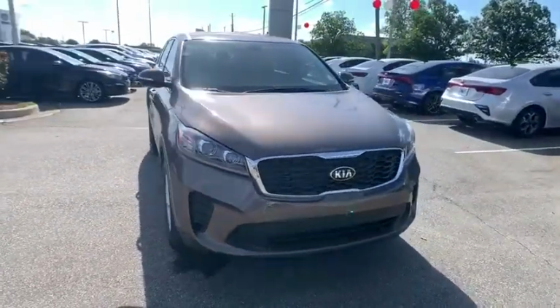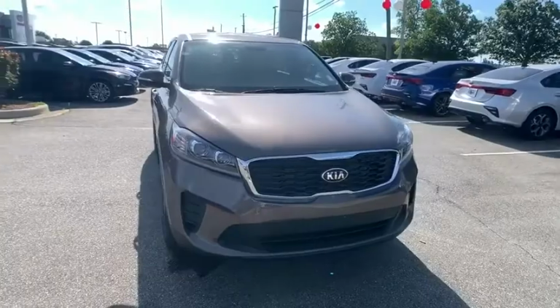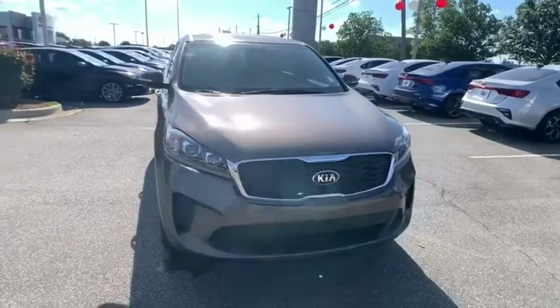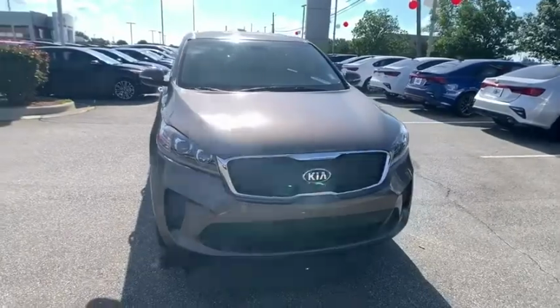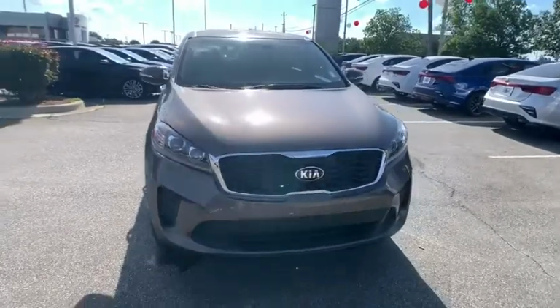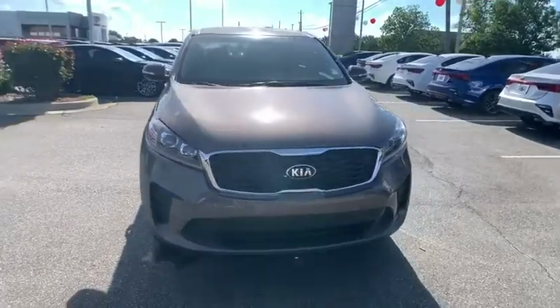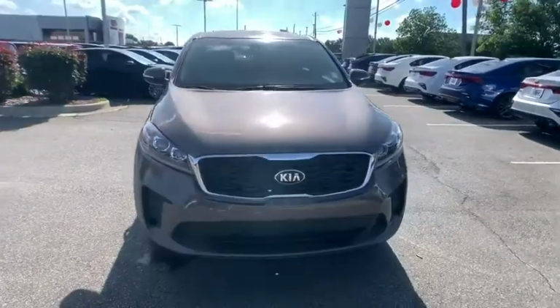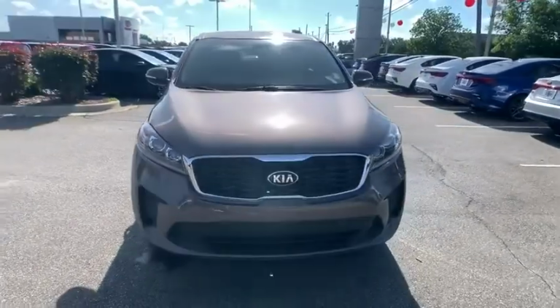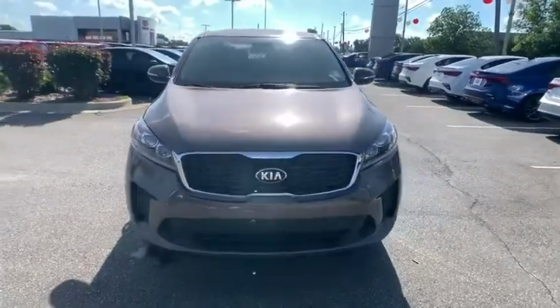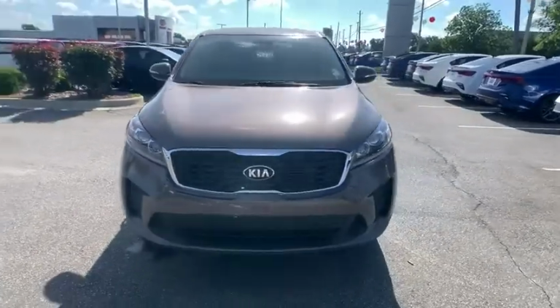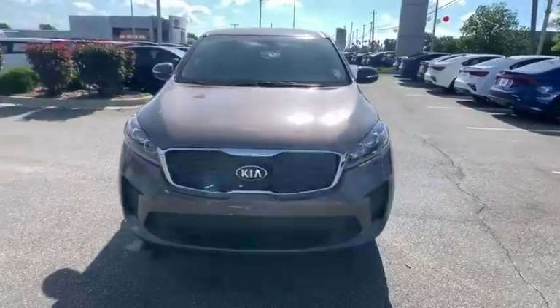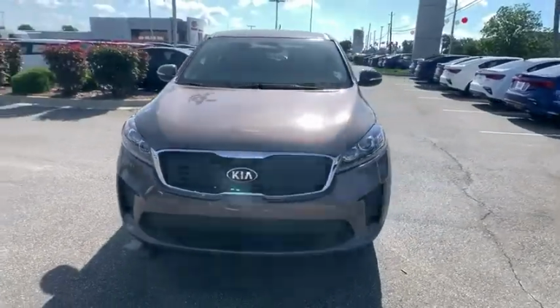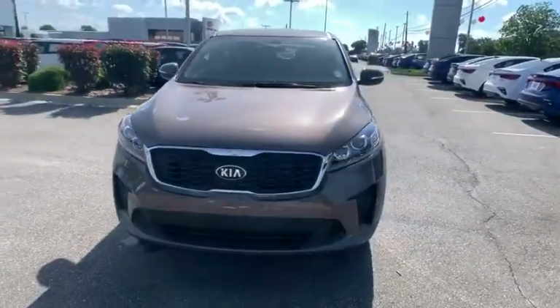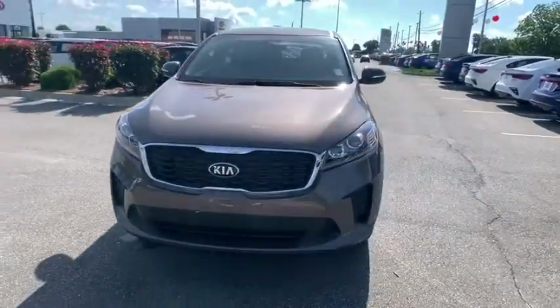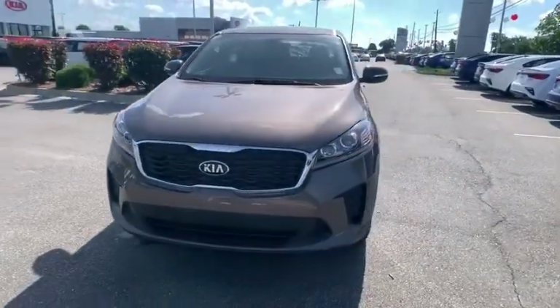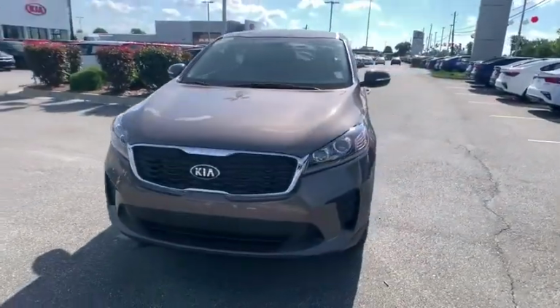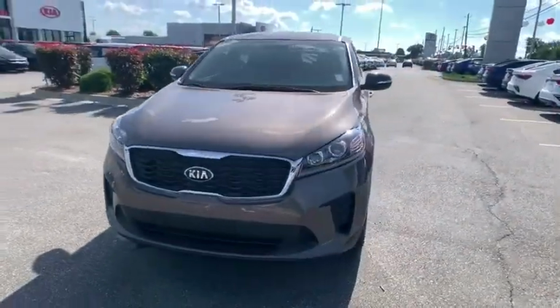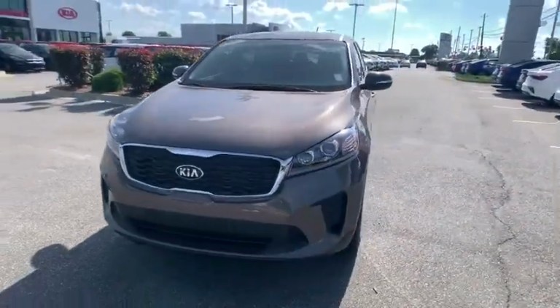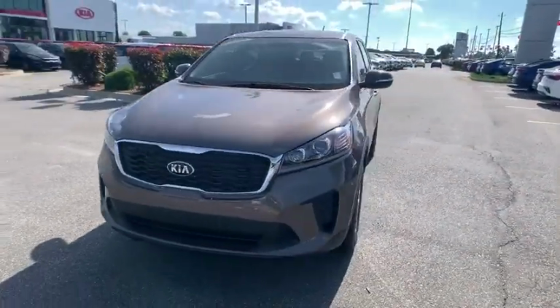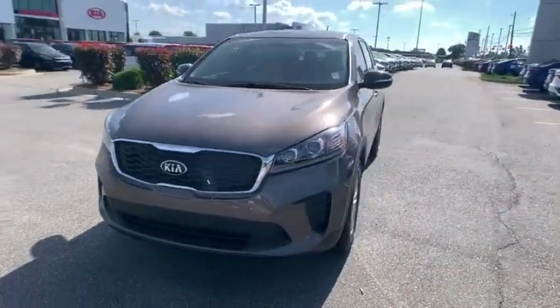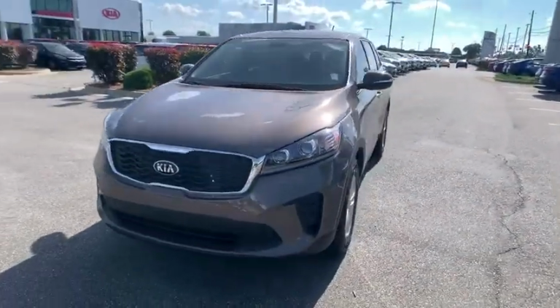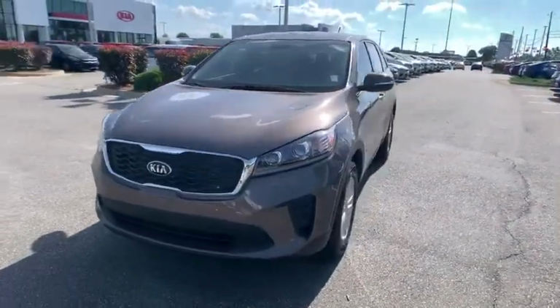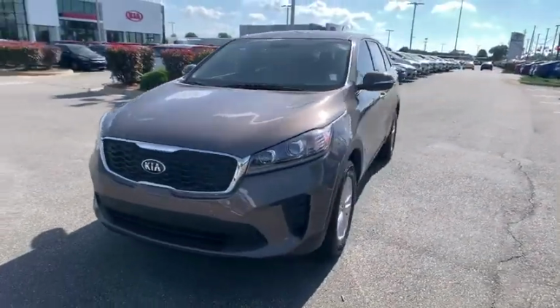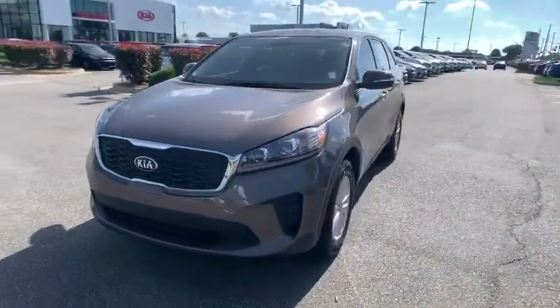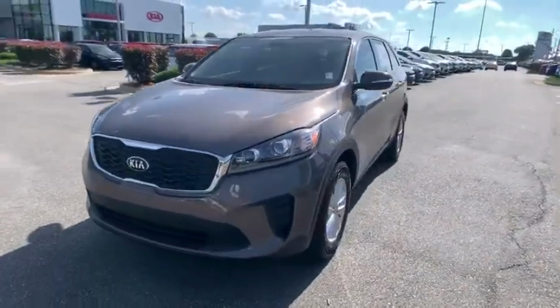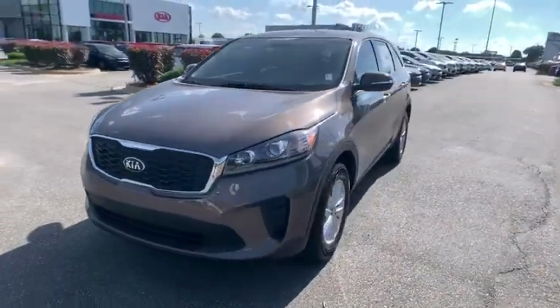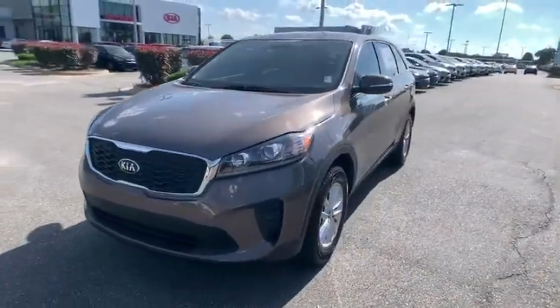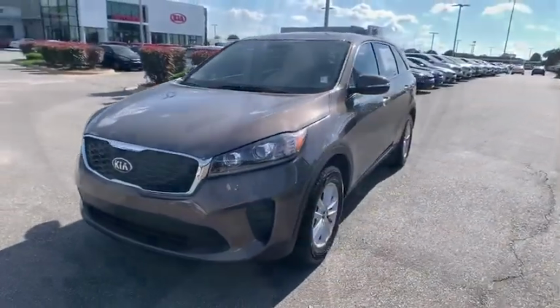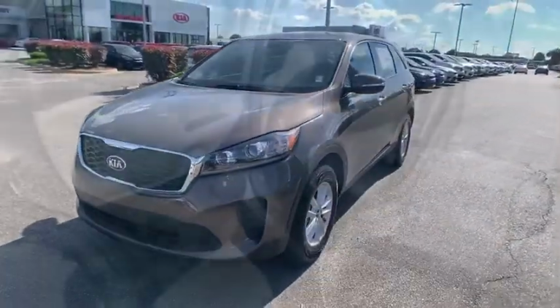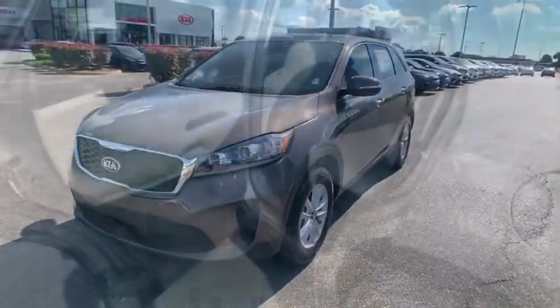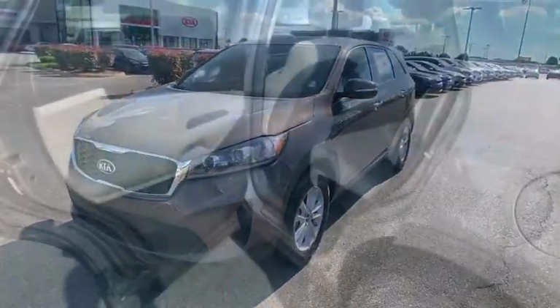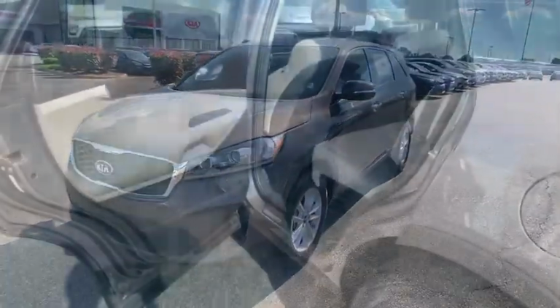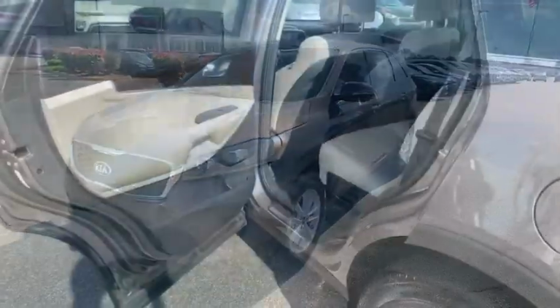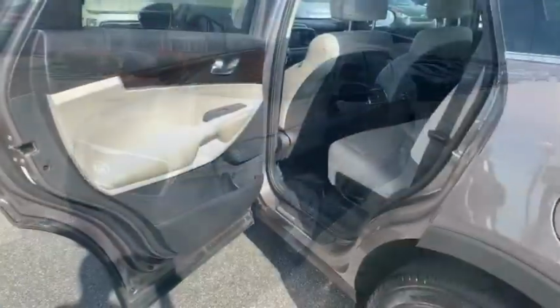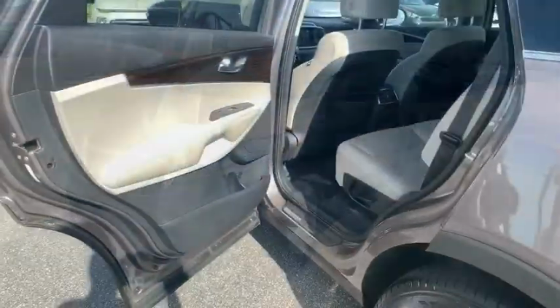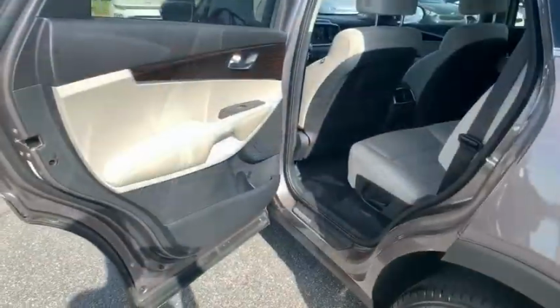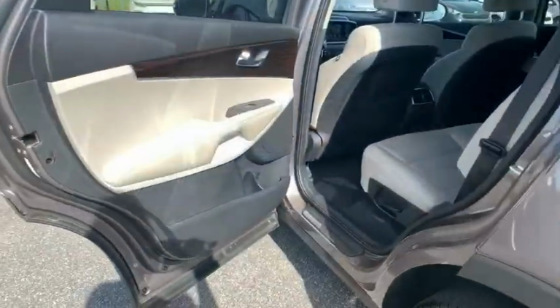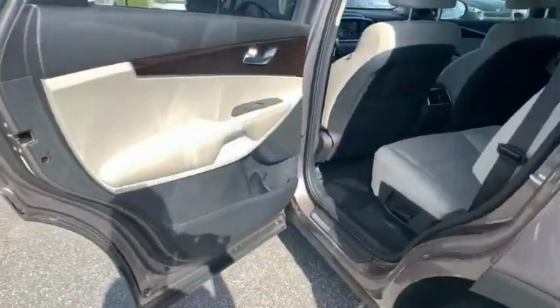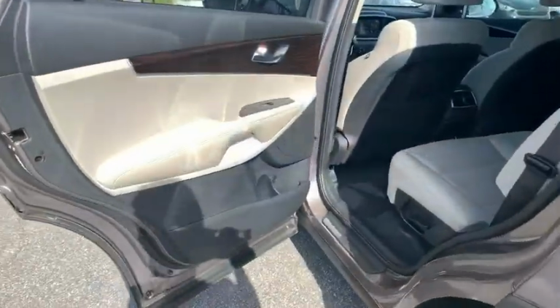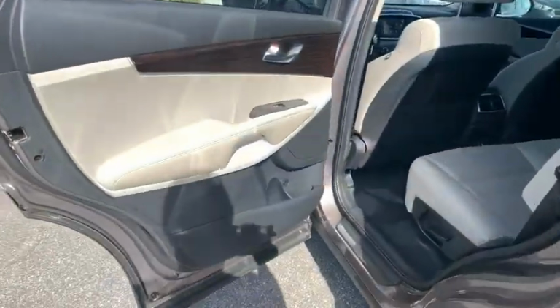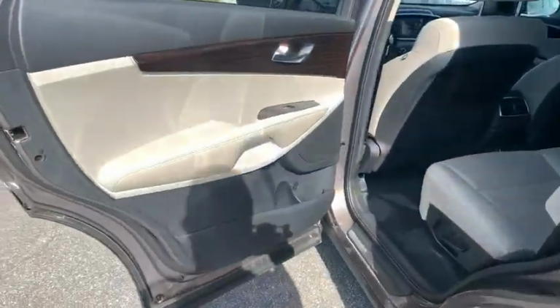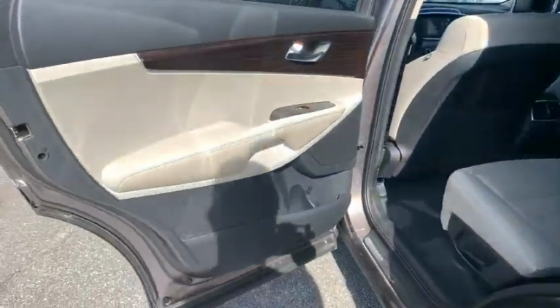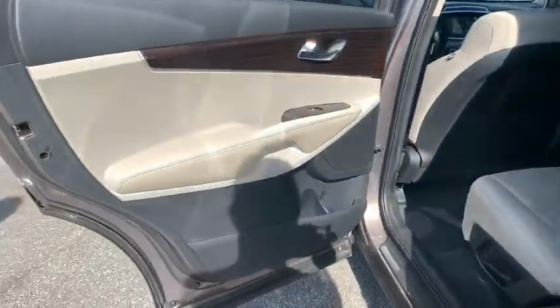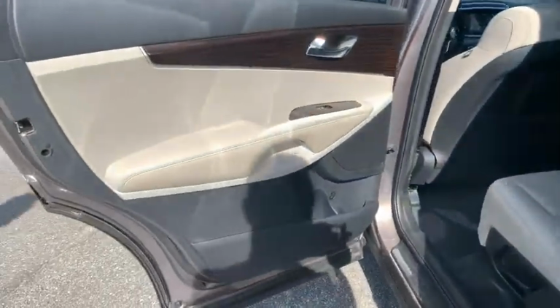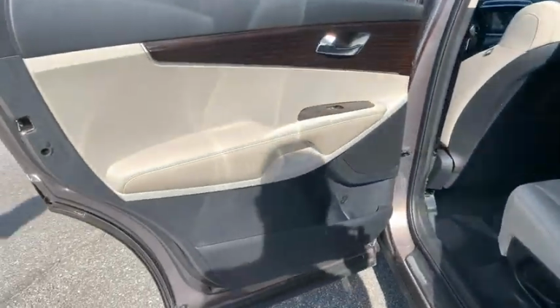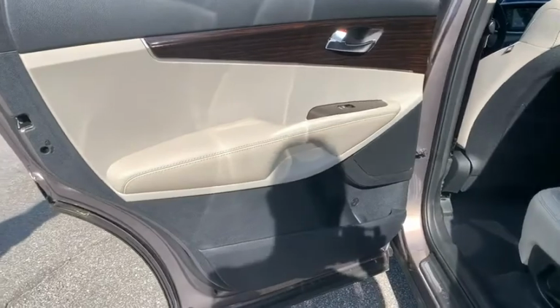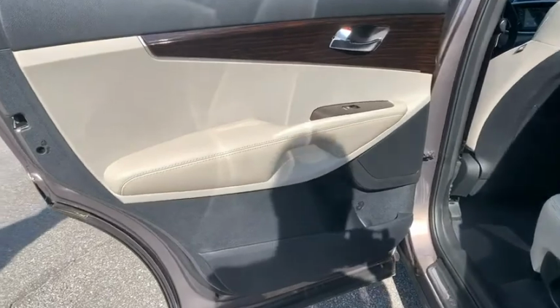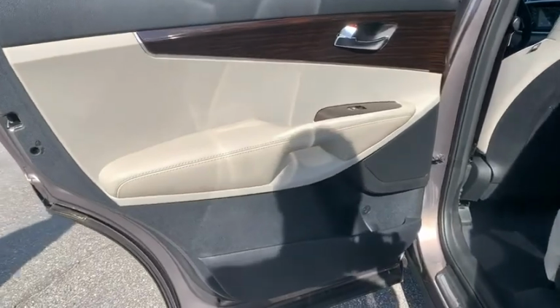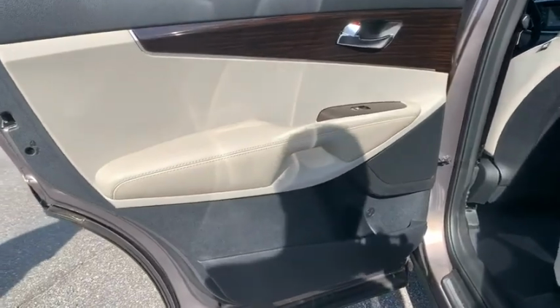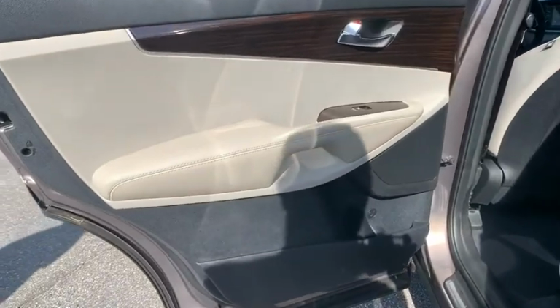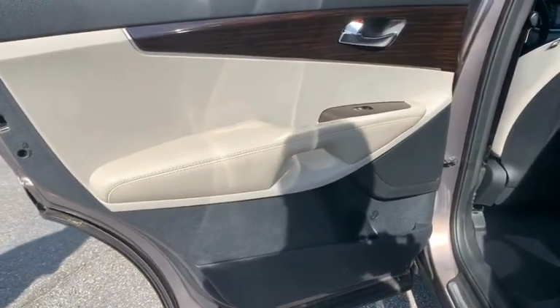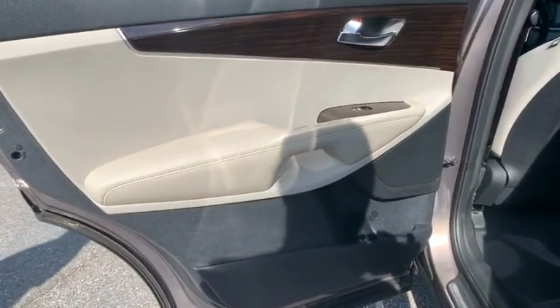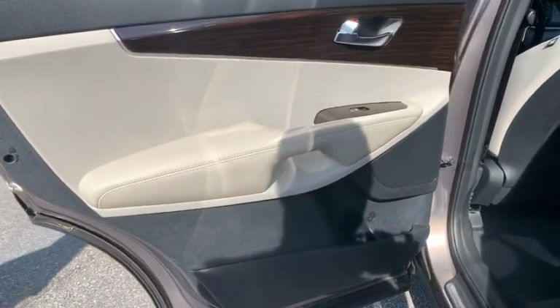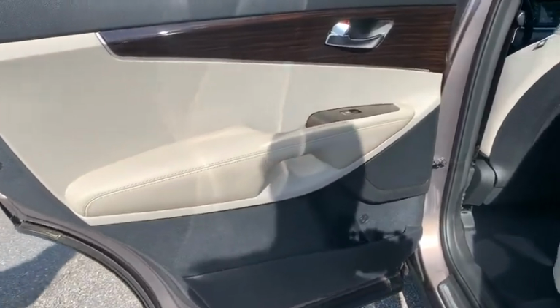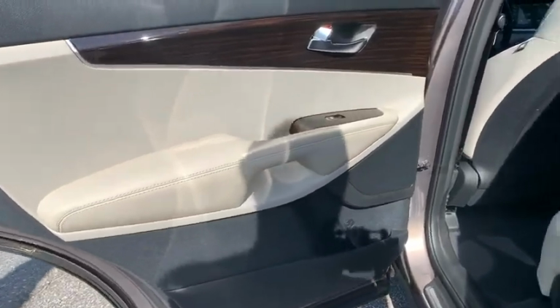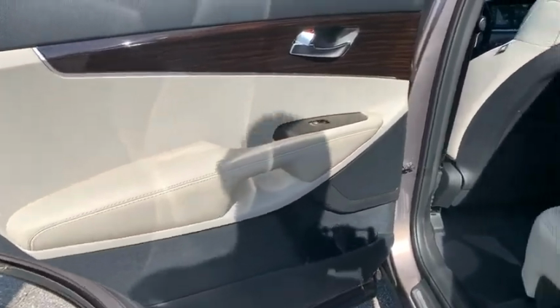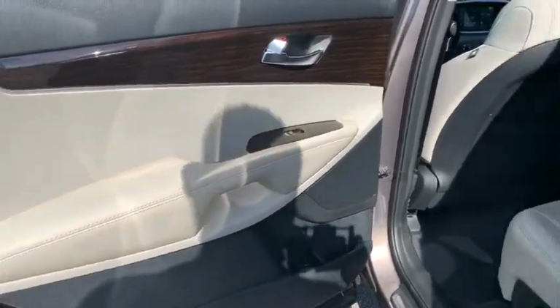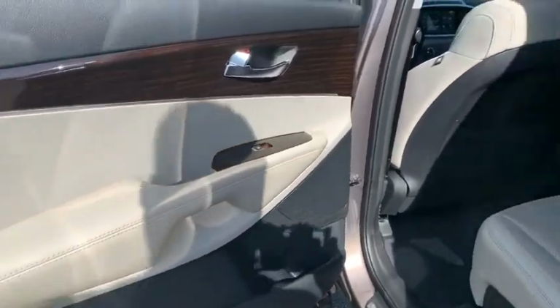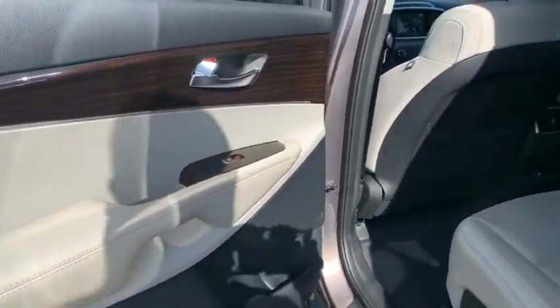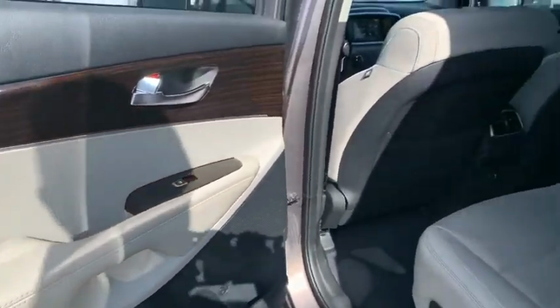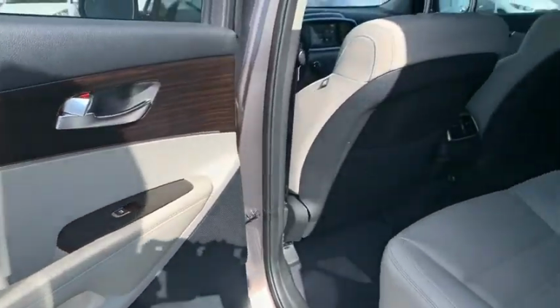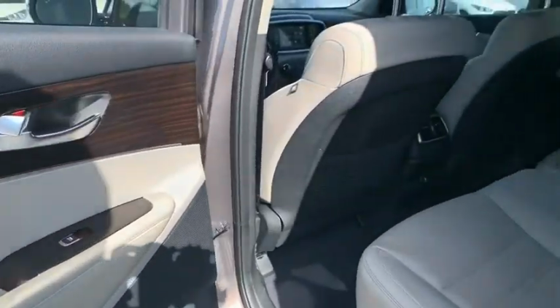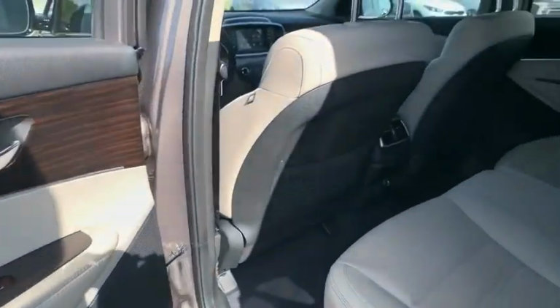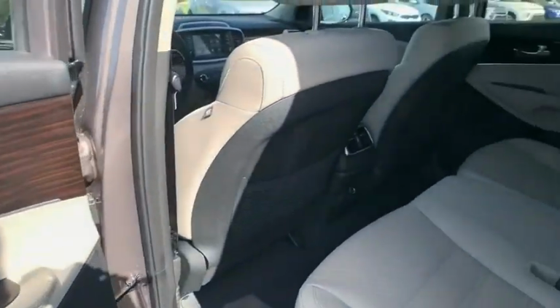Rear window defroster, power windows, security system, tachometer, overhead console, remote keyless entry, panic alarm.